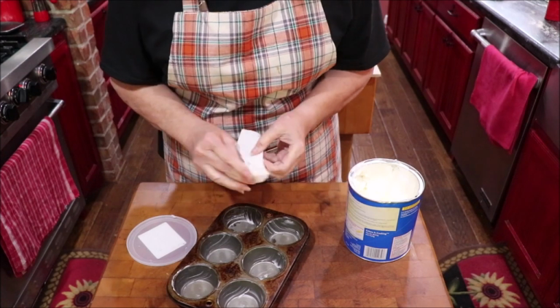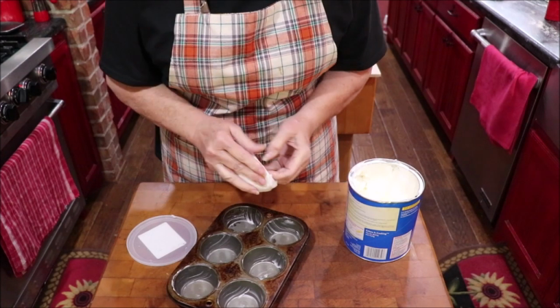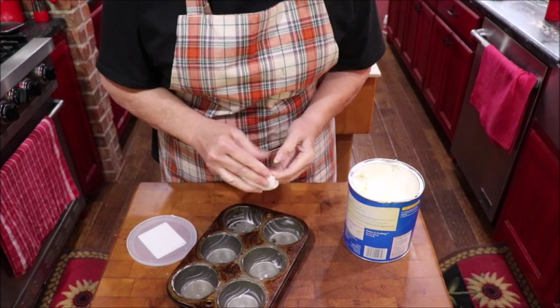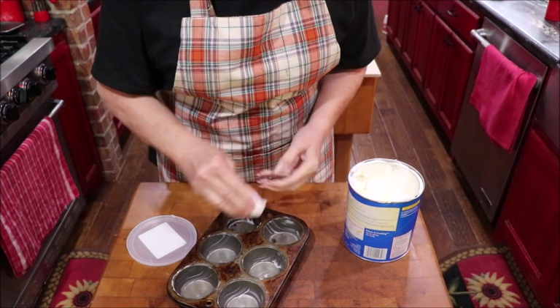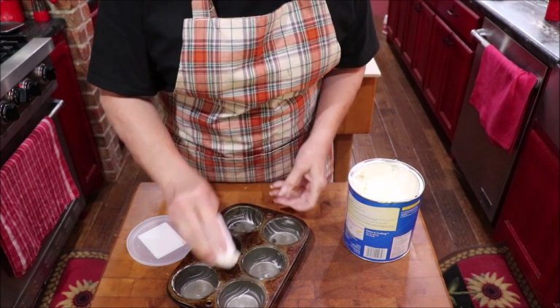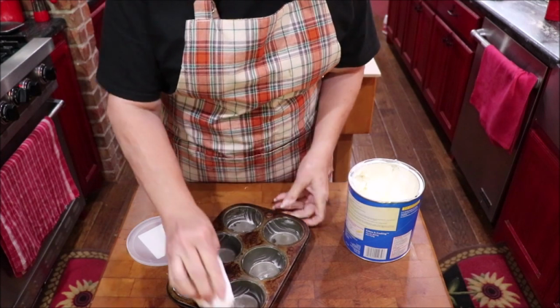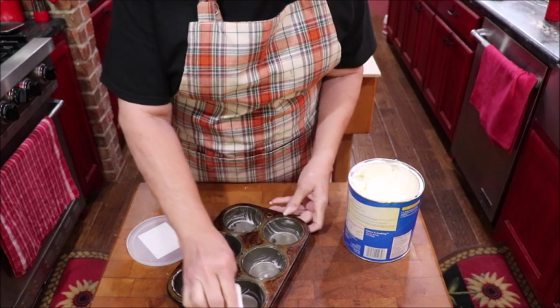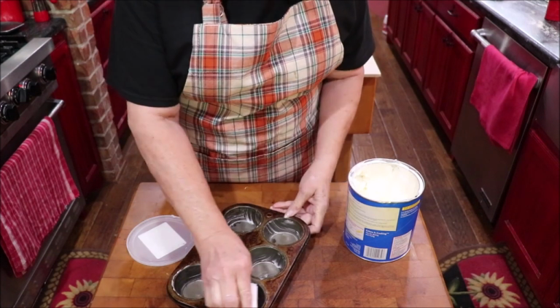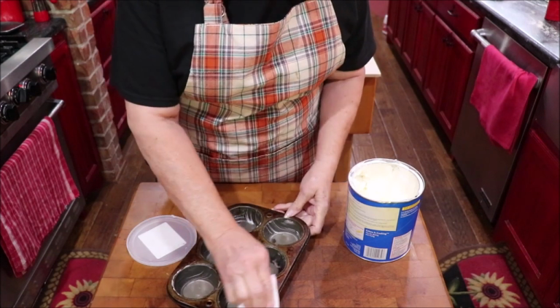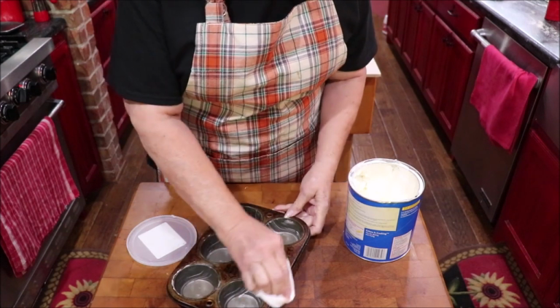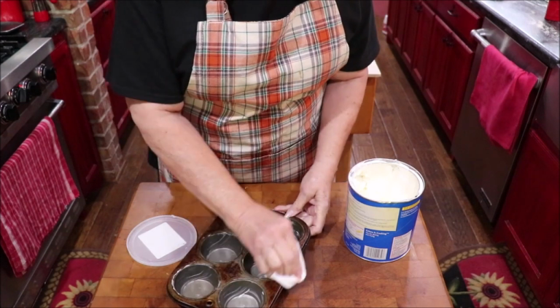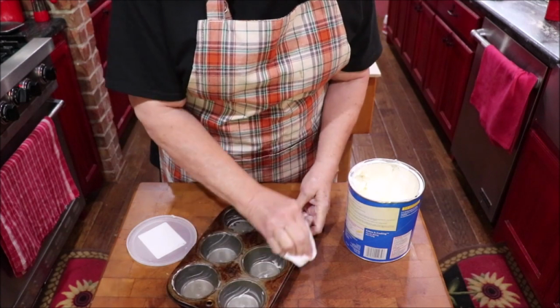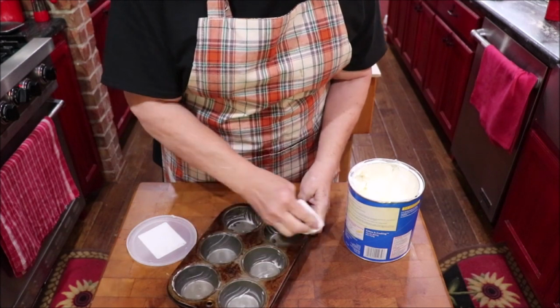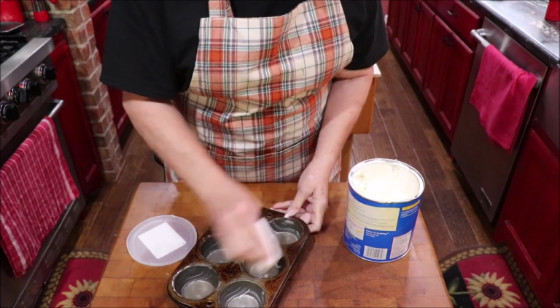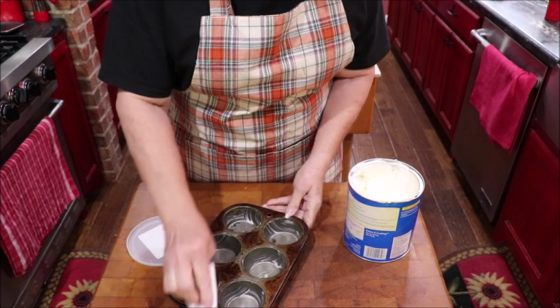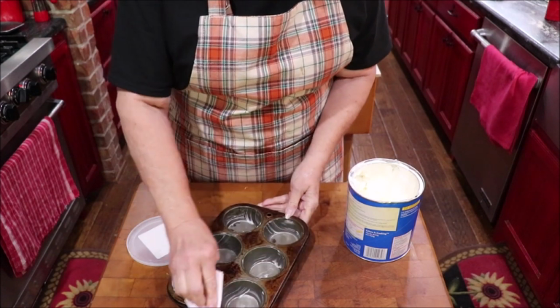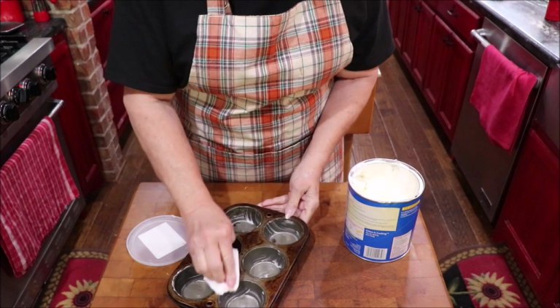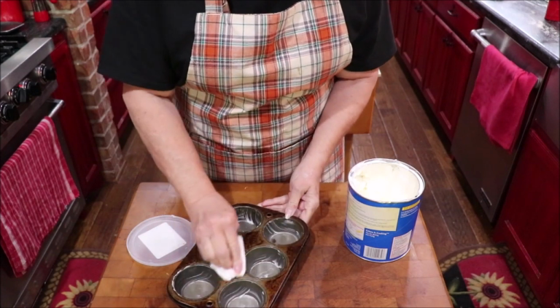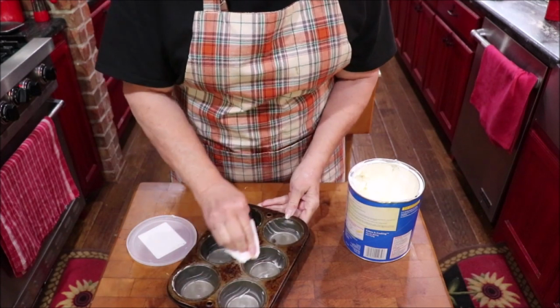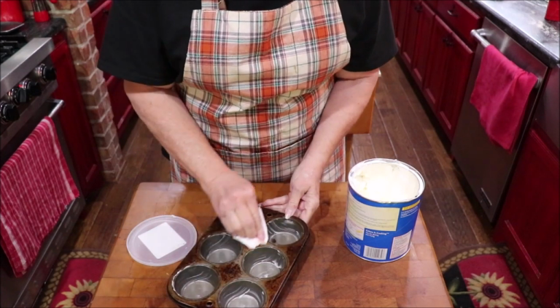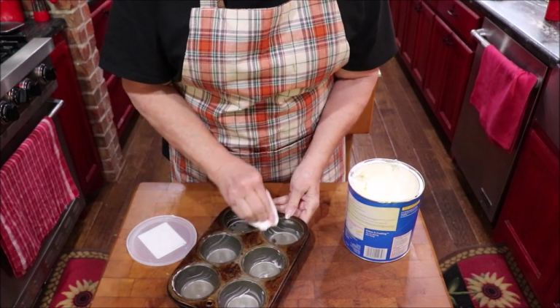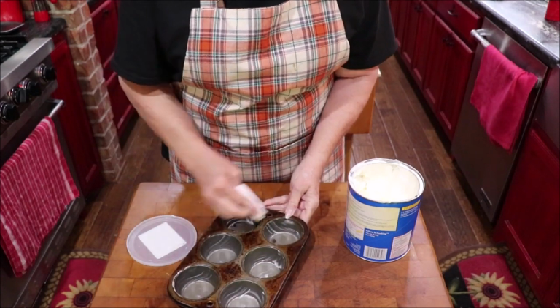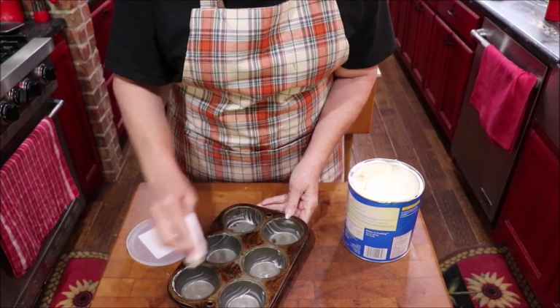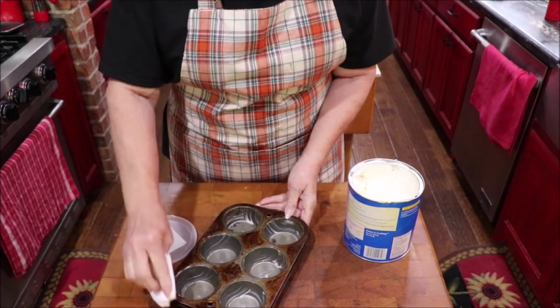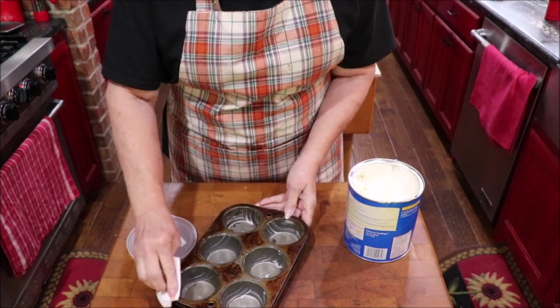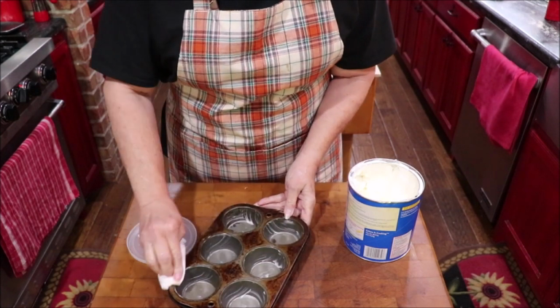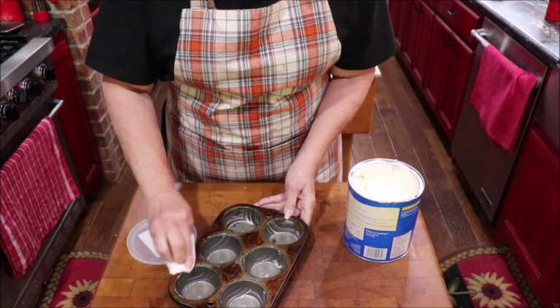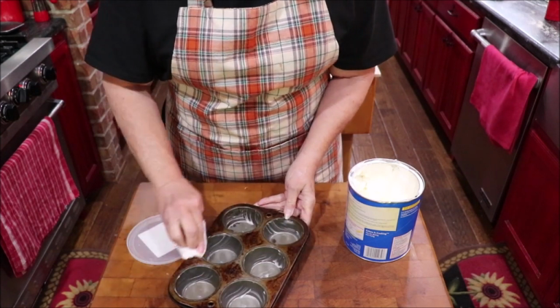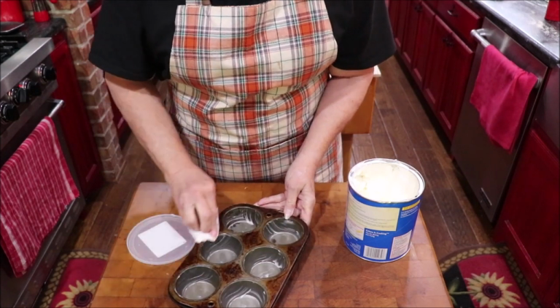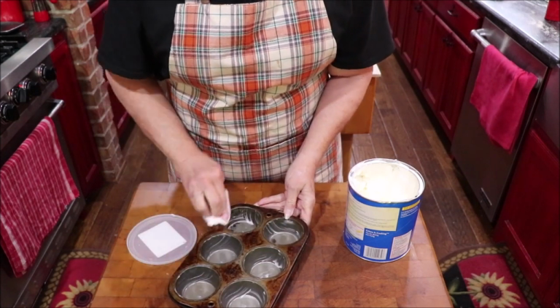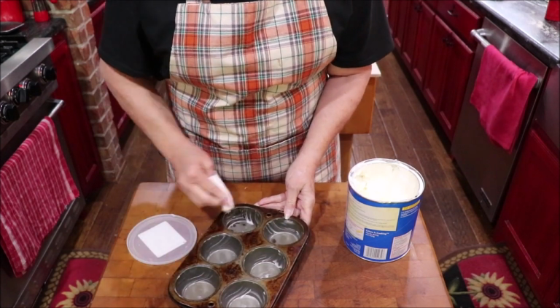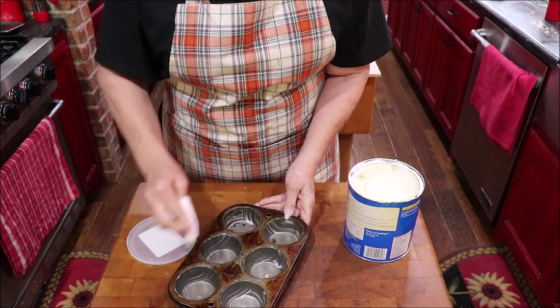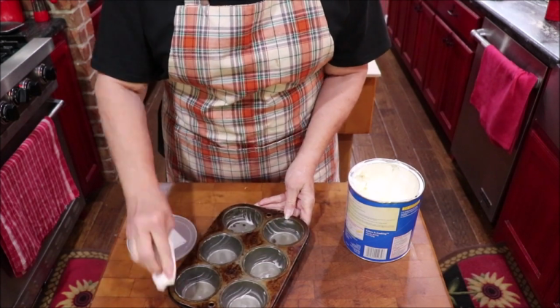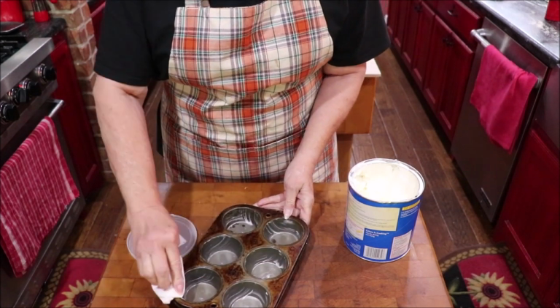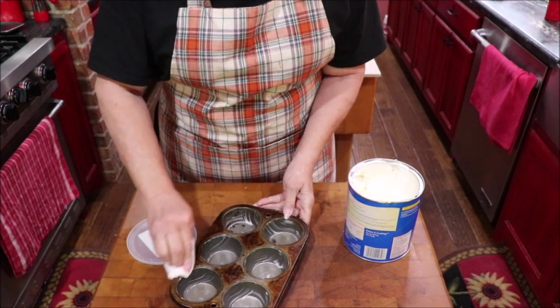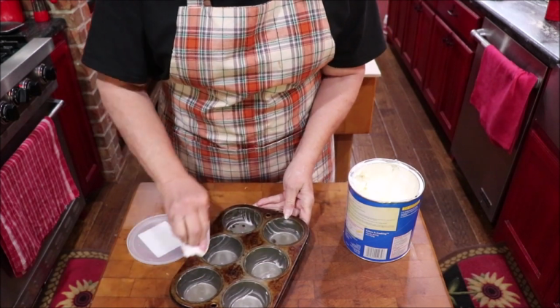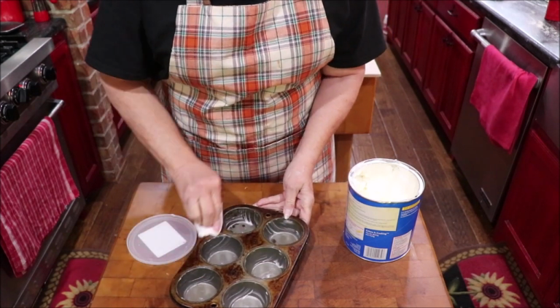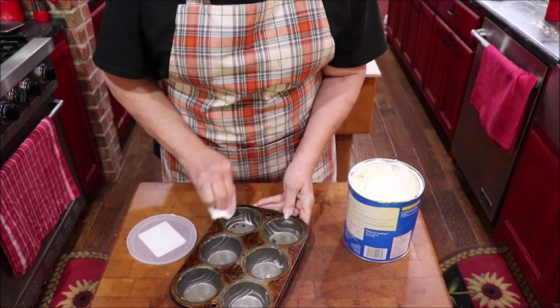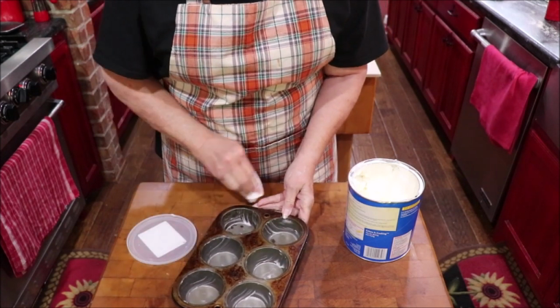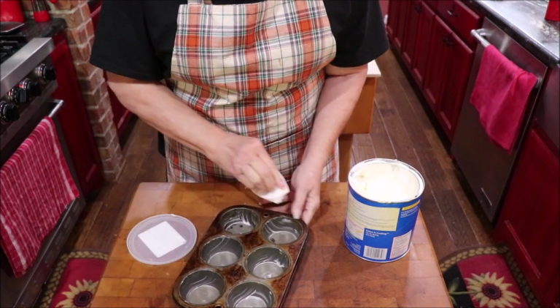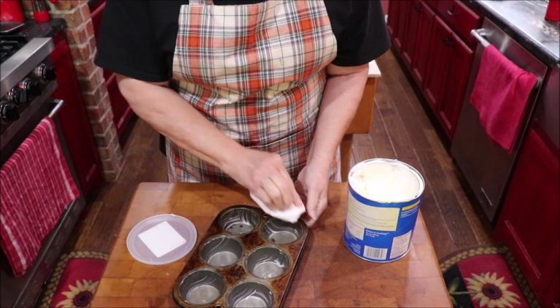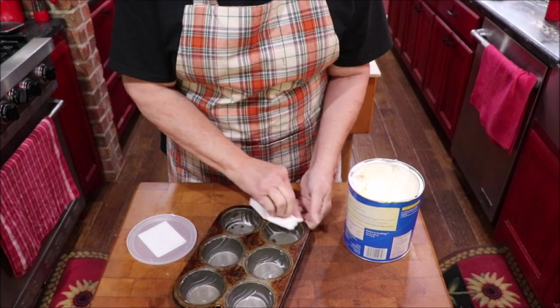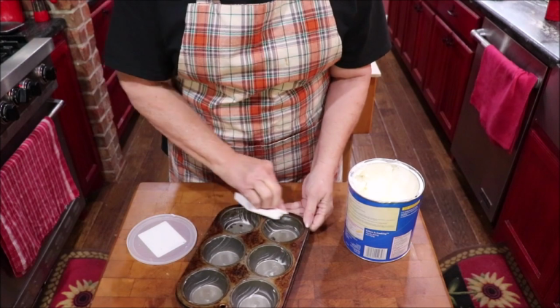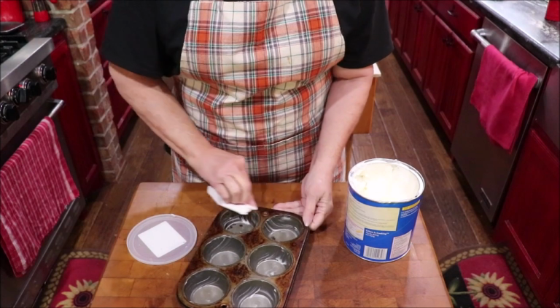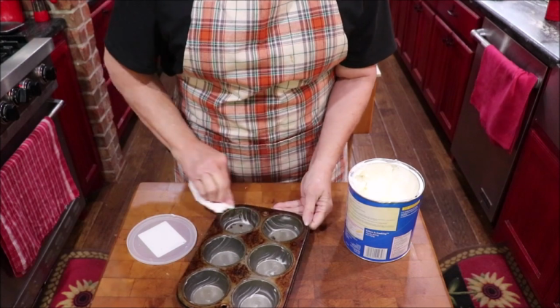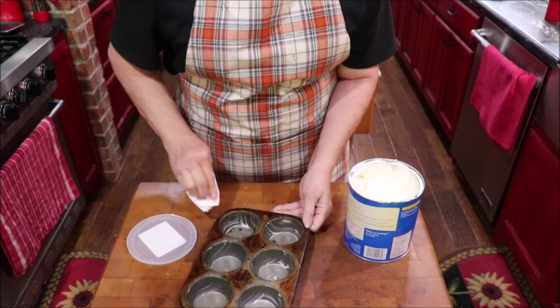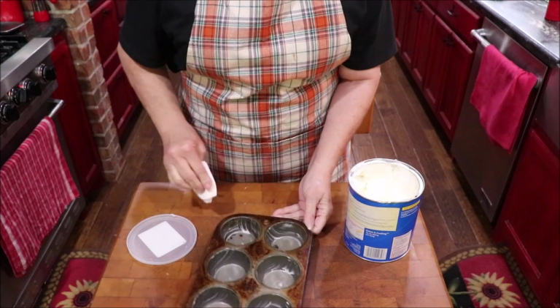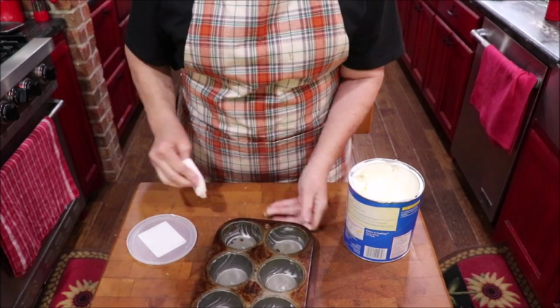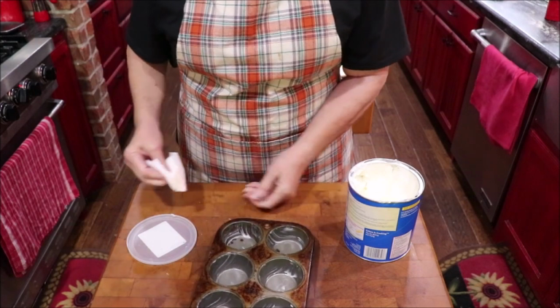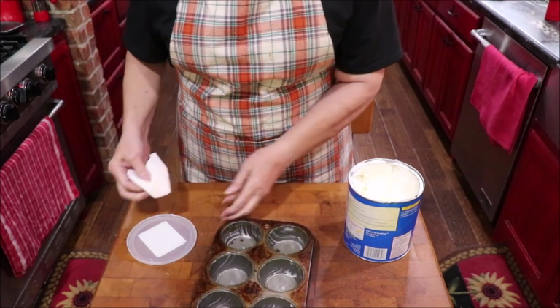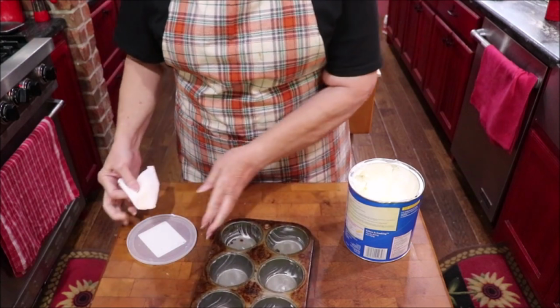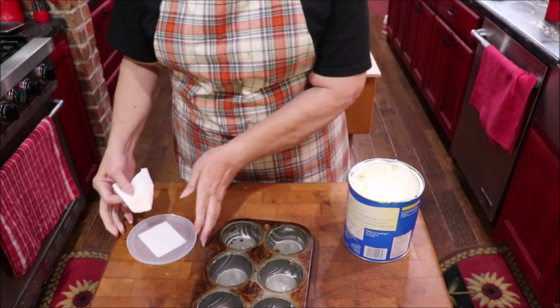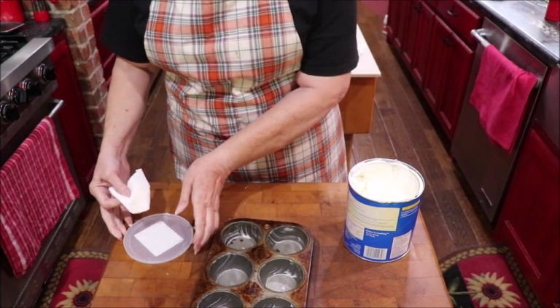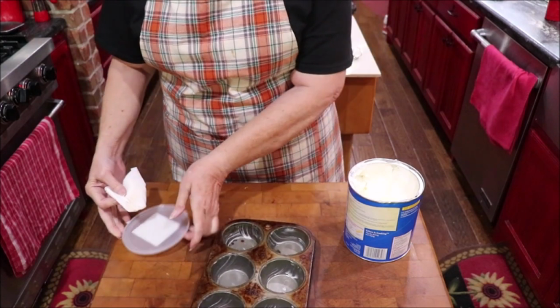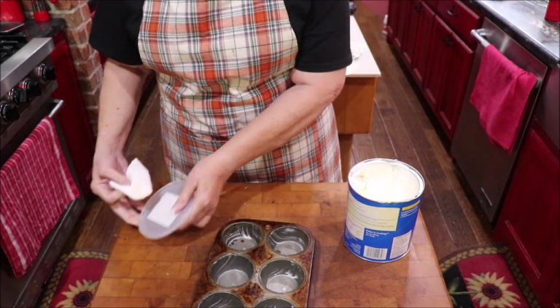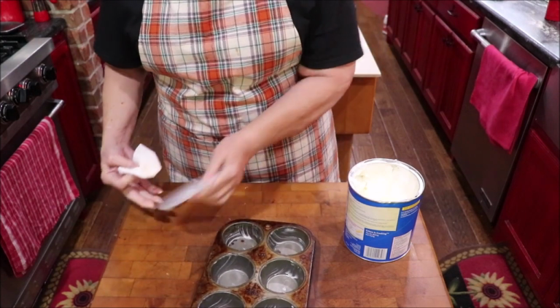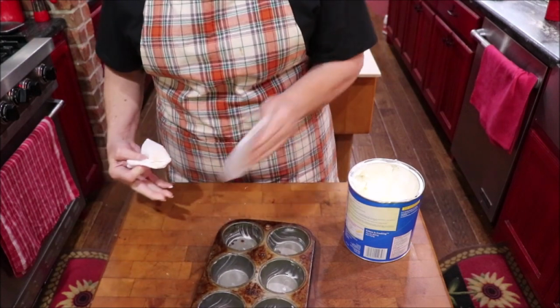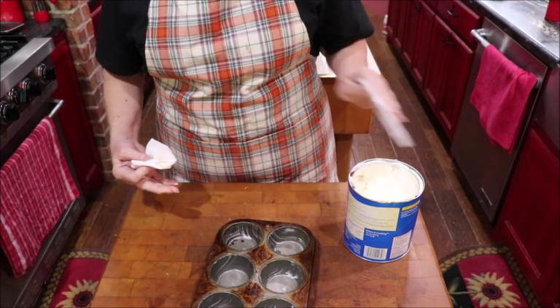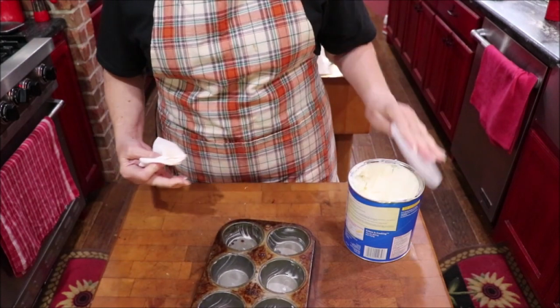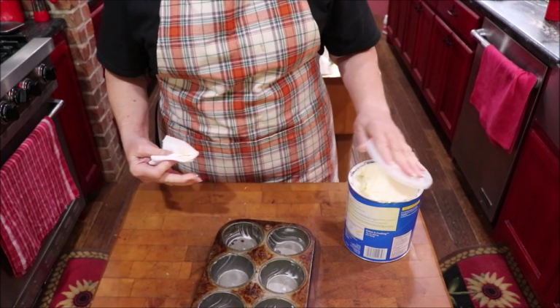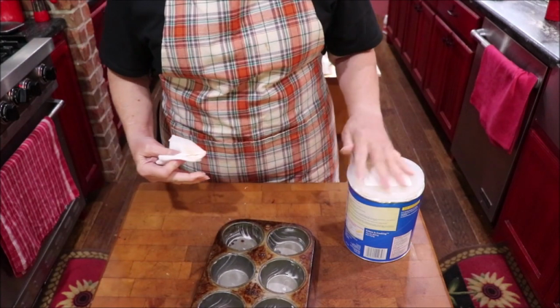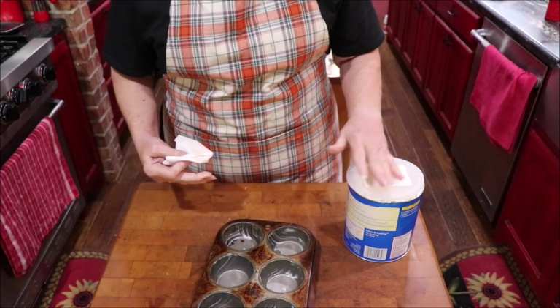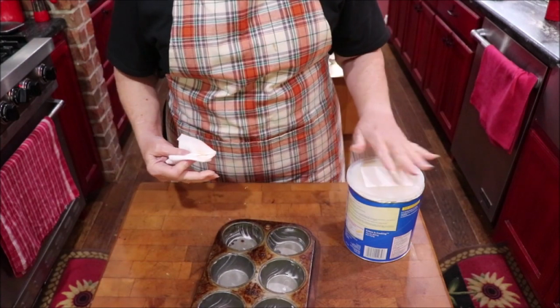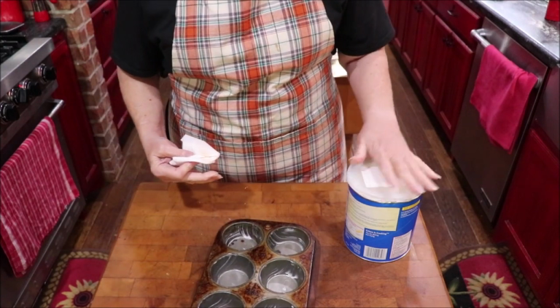Or you could just serve them with jams or whatever to go with your tea or coffee — just a good recipe, y'all.